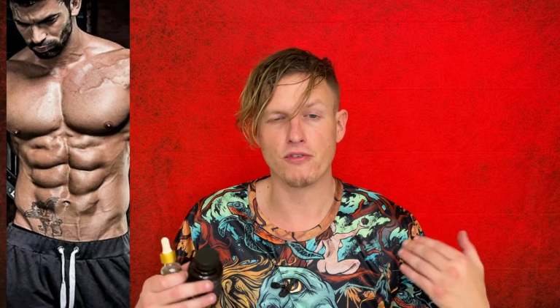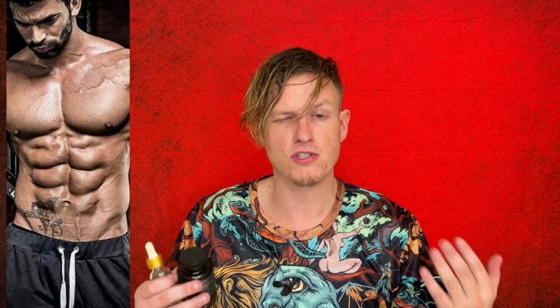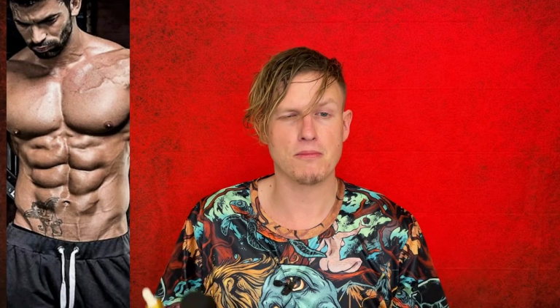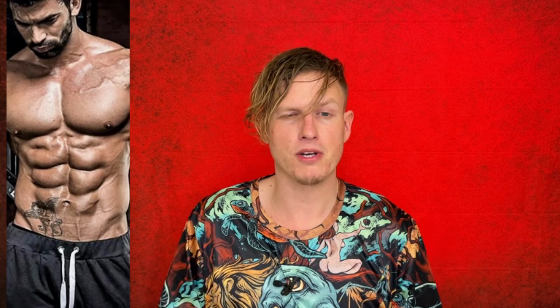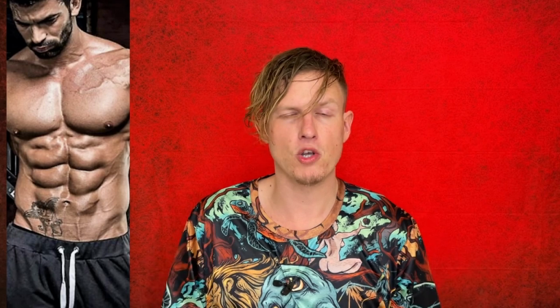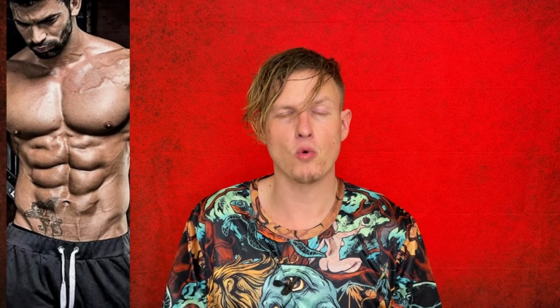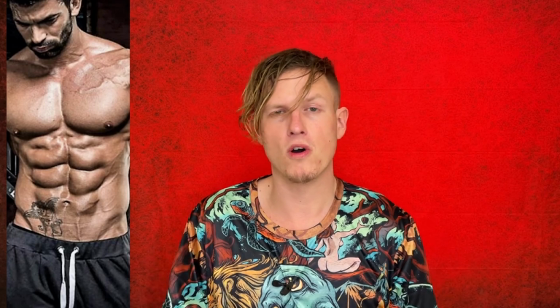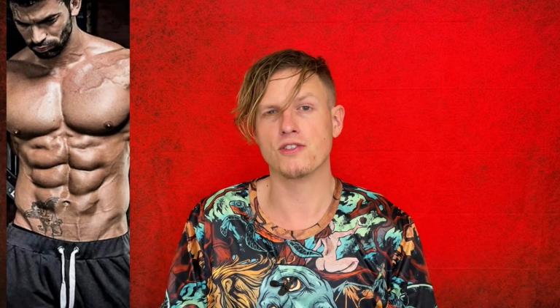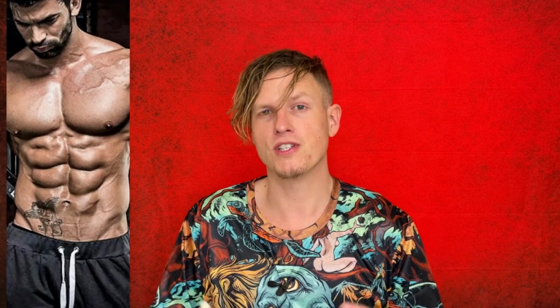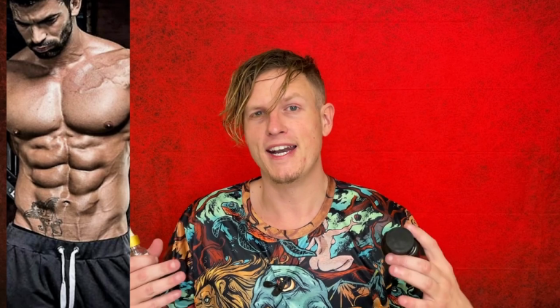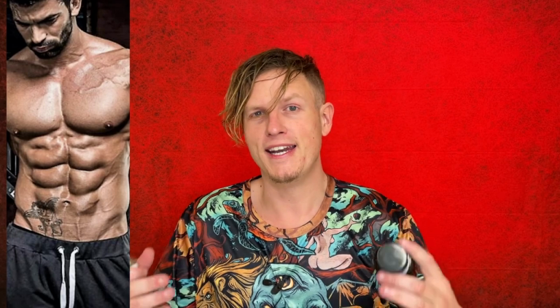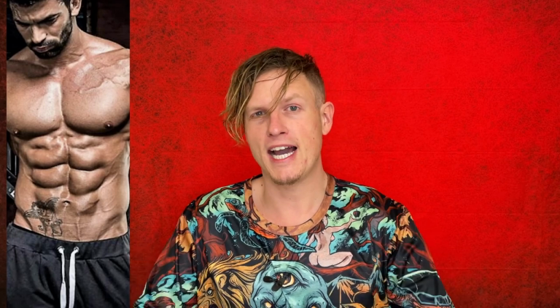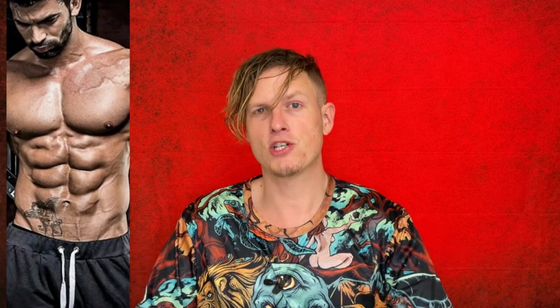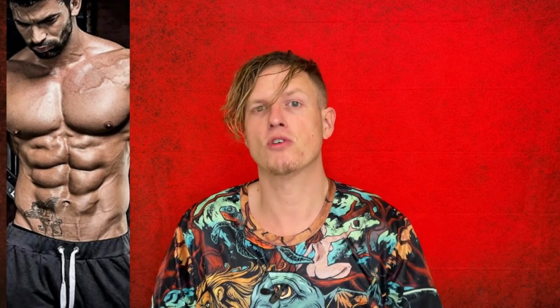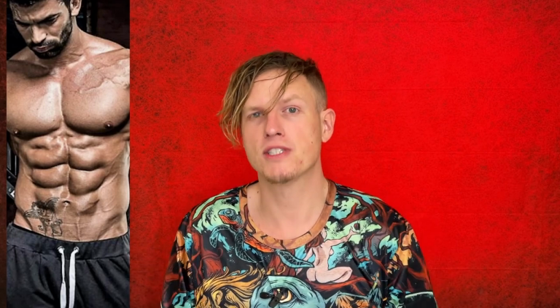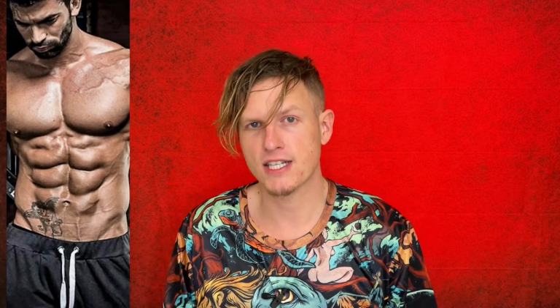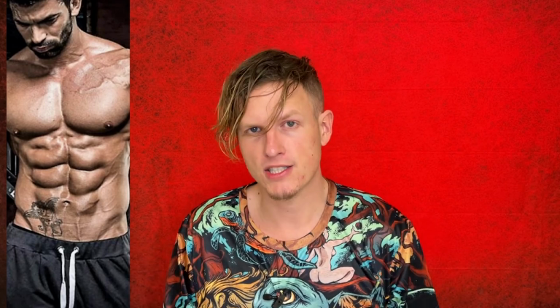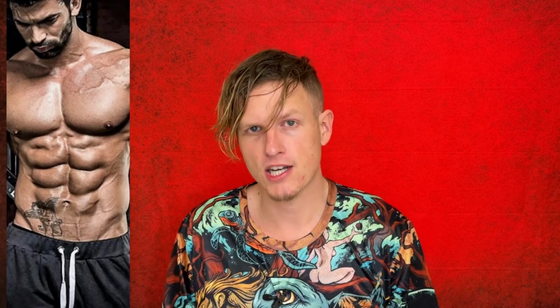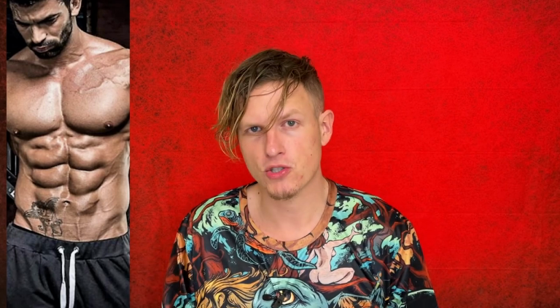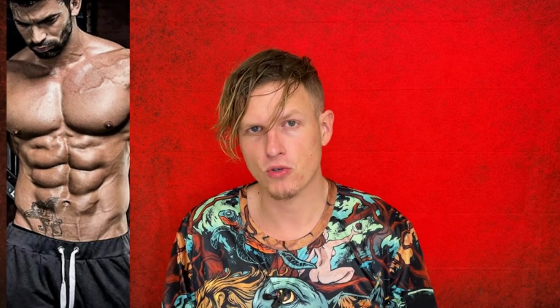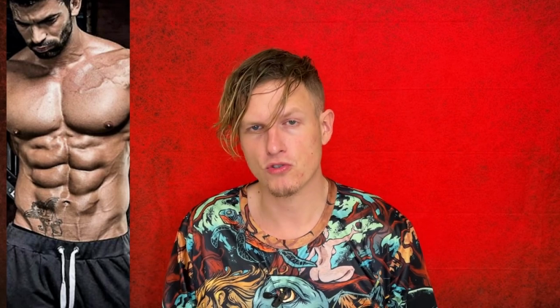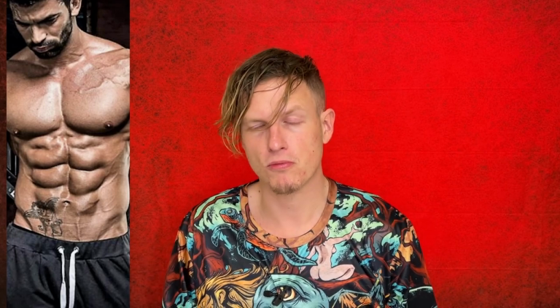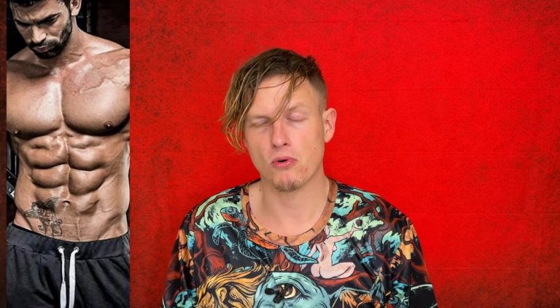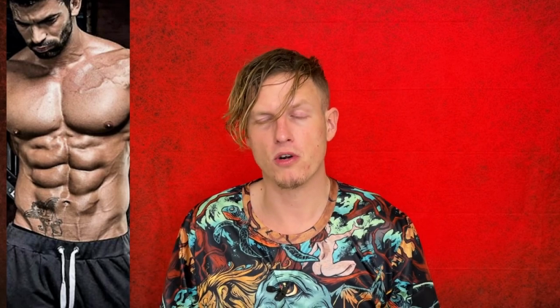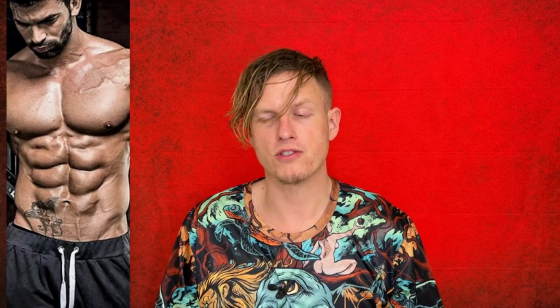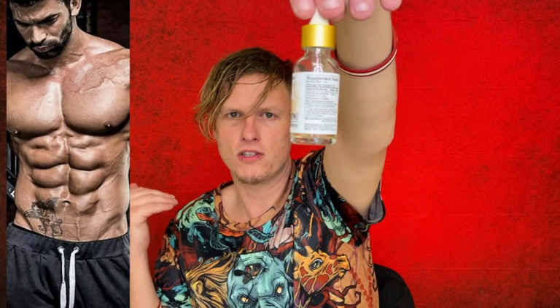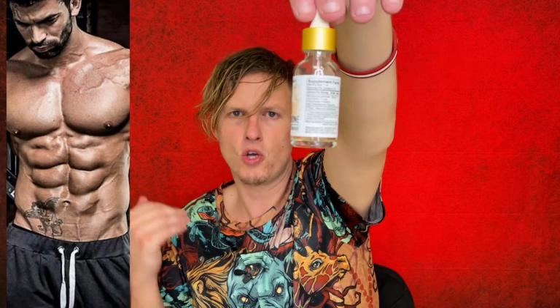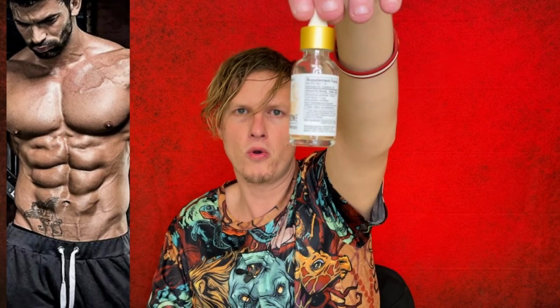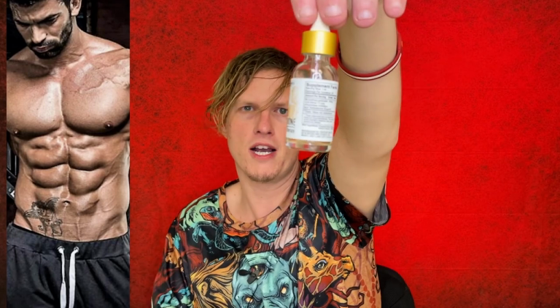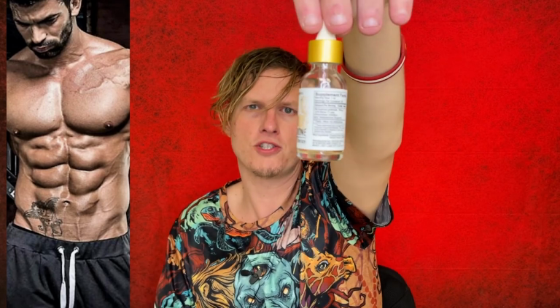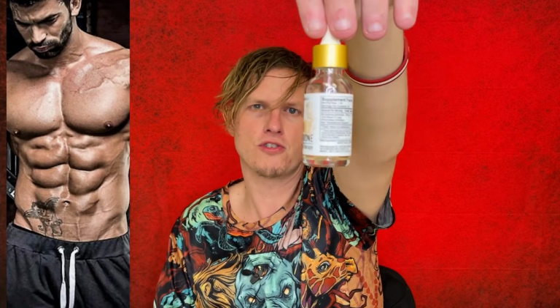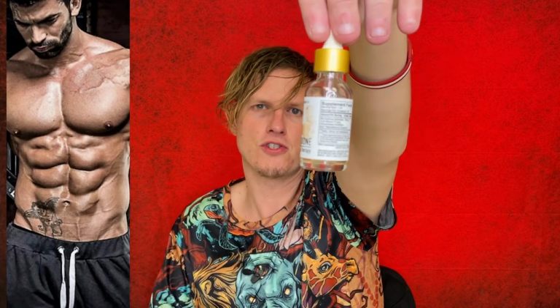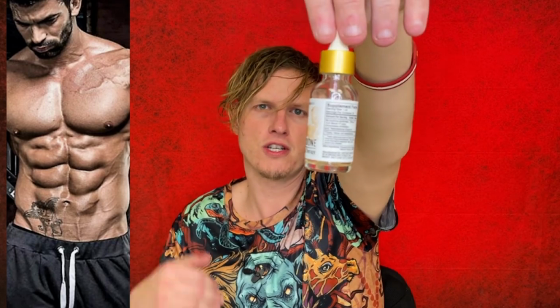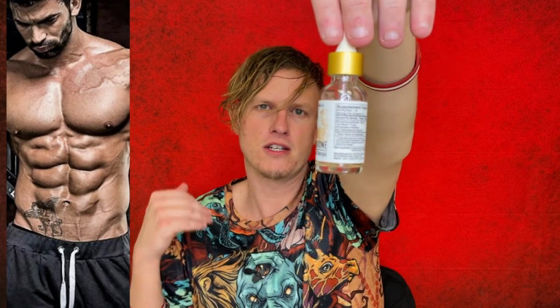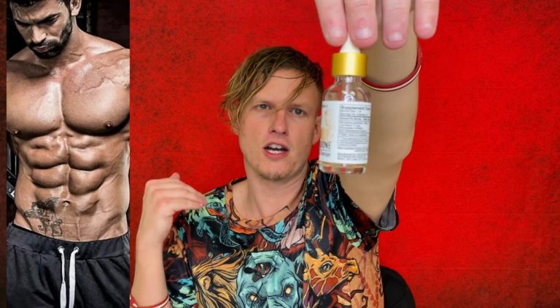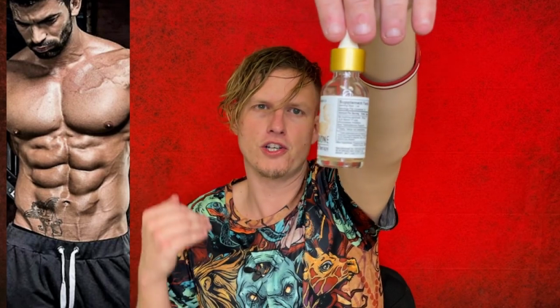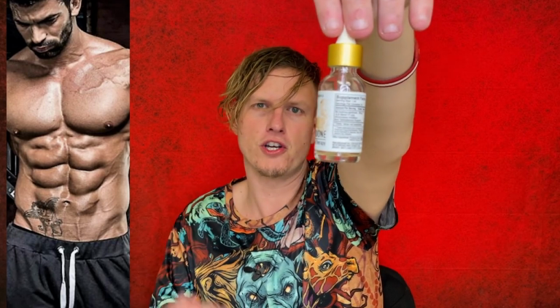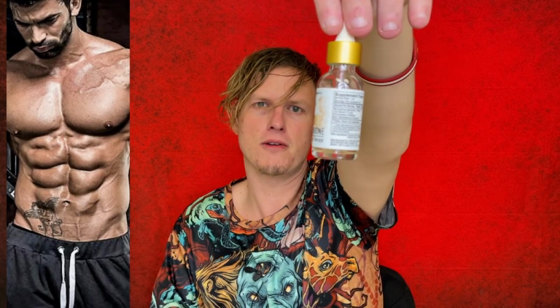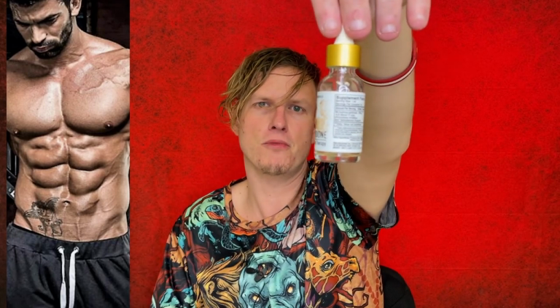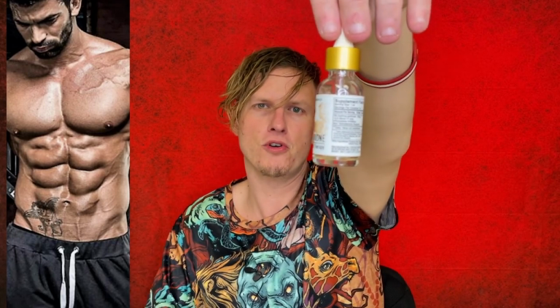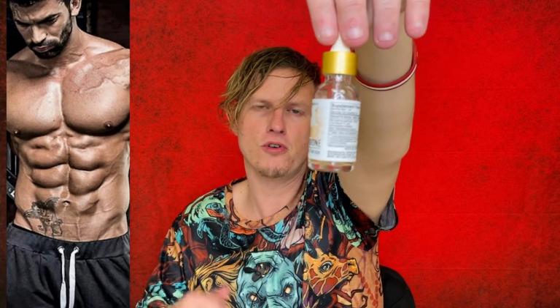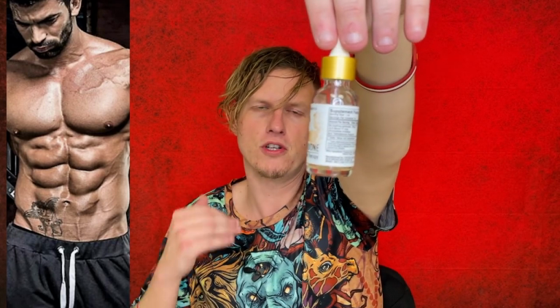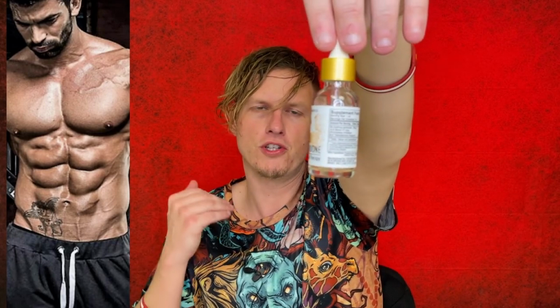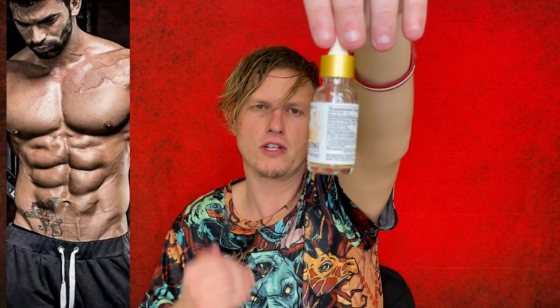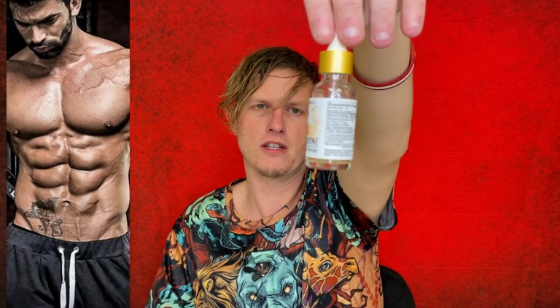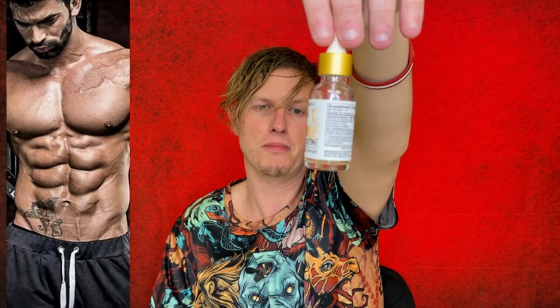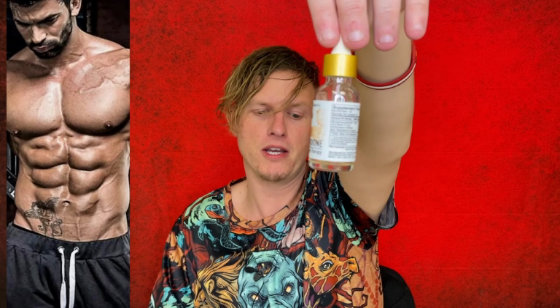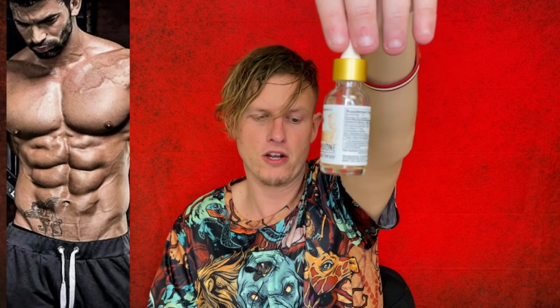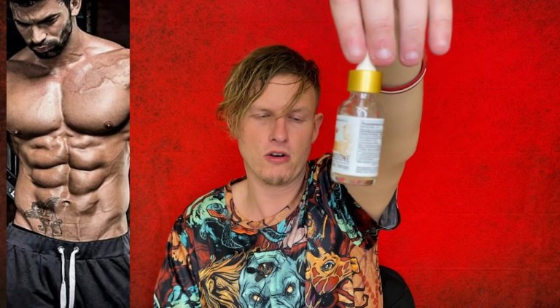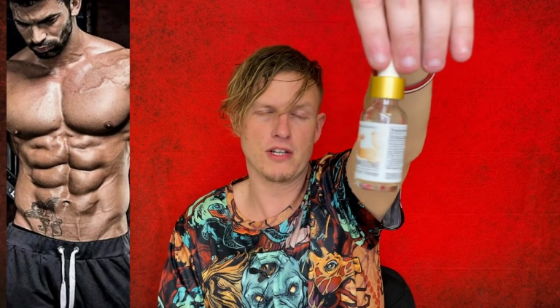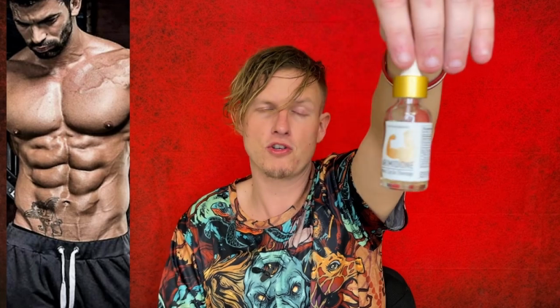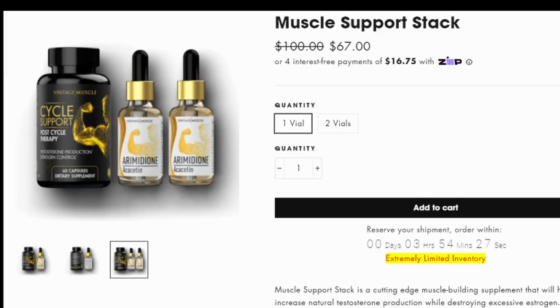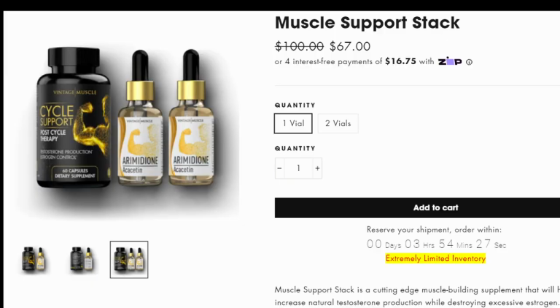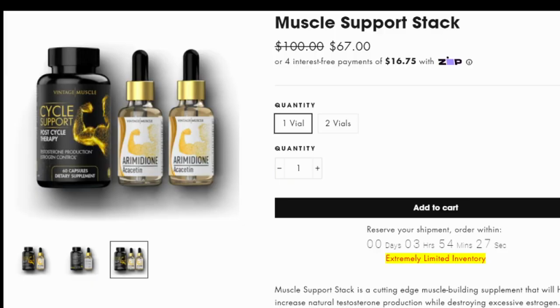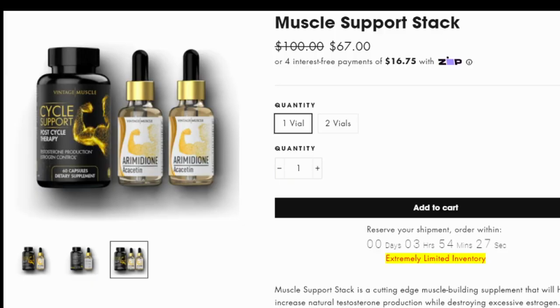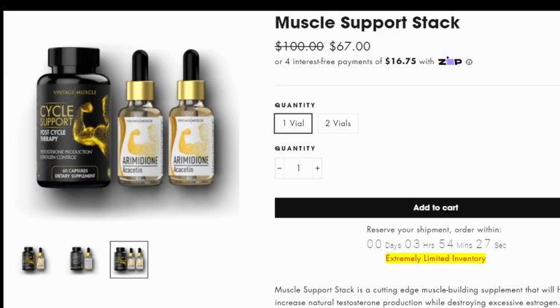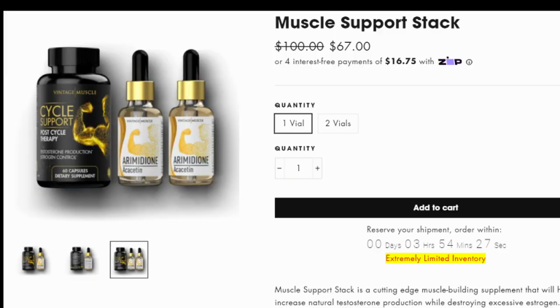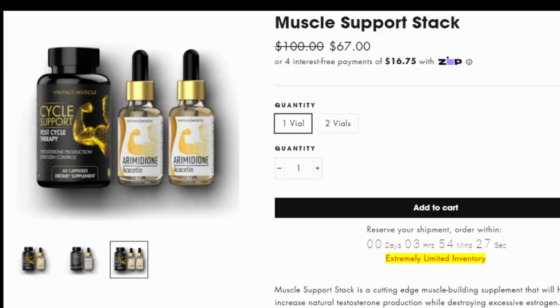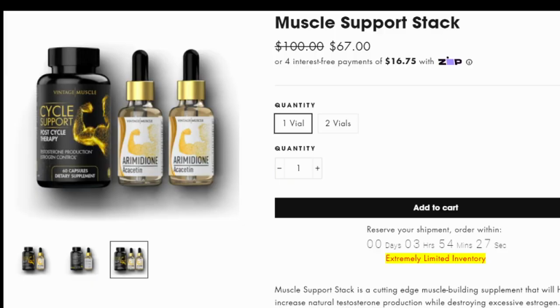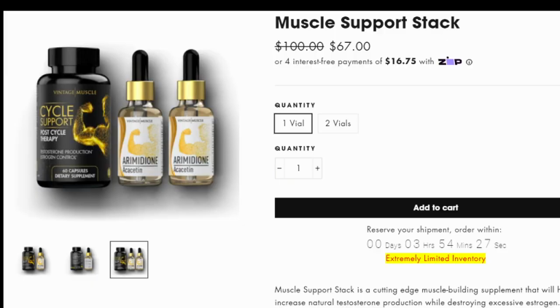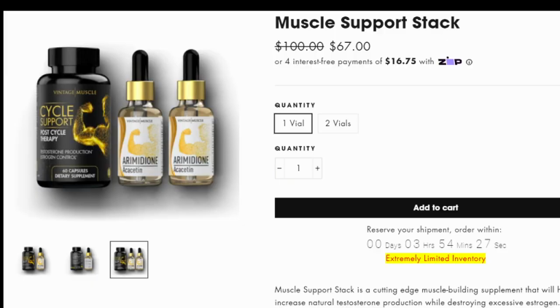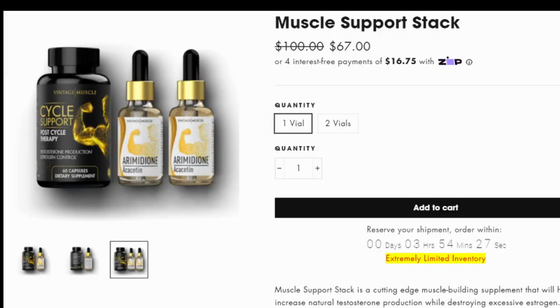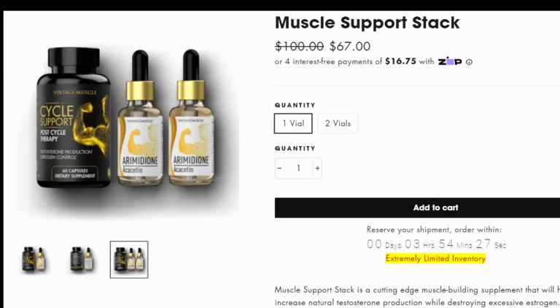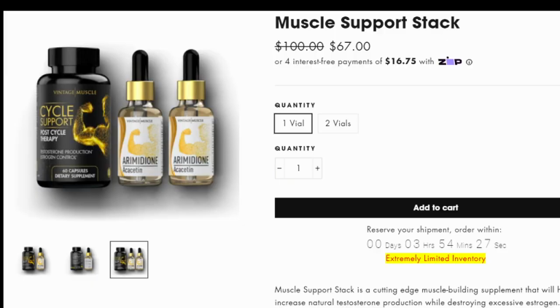If you're somebody who wants natural testosterone support, lower estrogen, a good mood, good libido, it's hard for me not to recommend this stack.